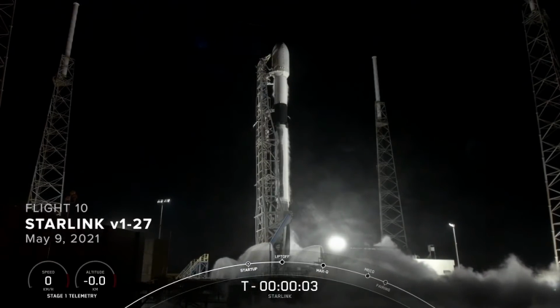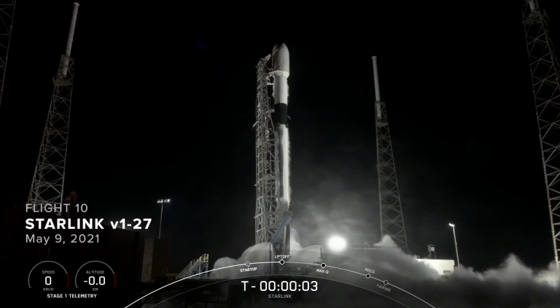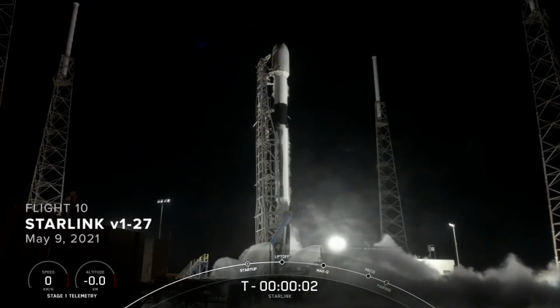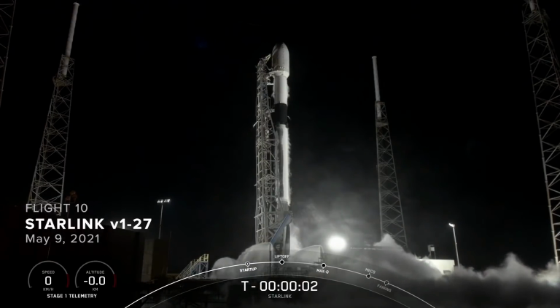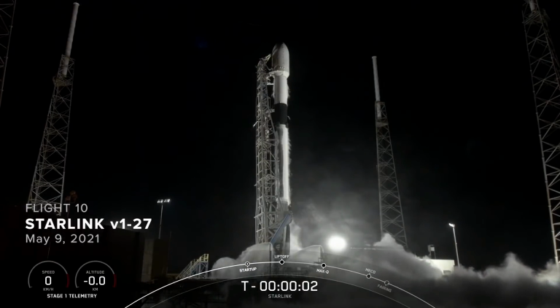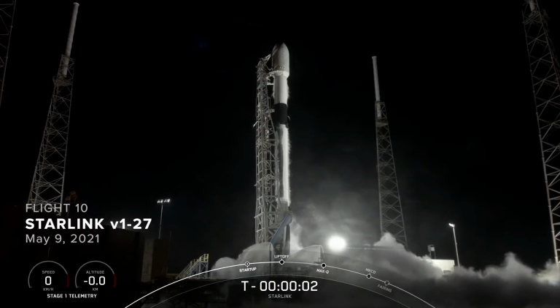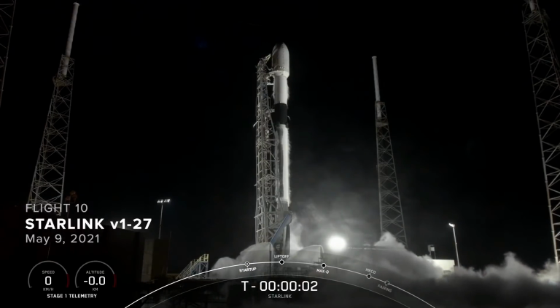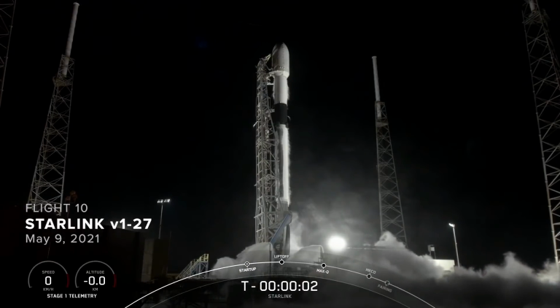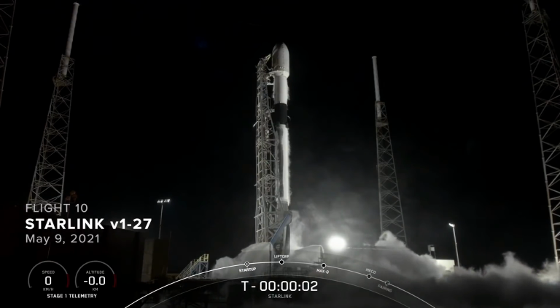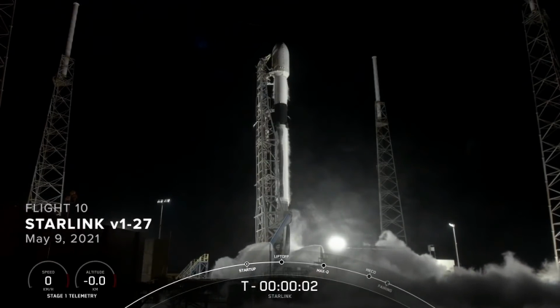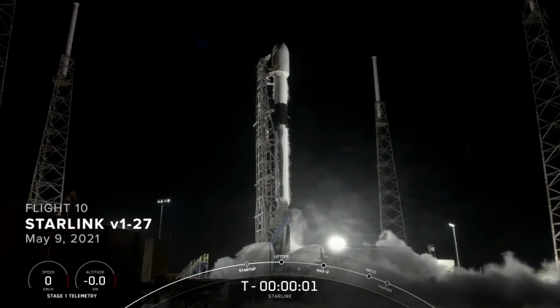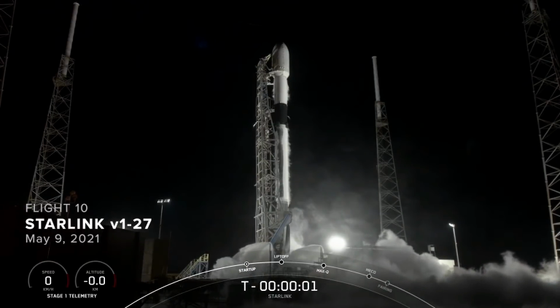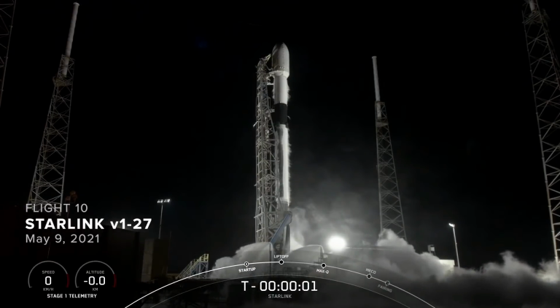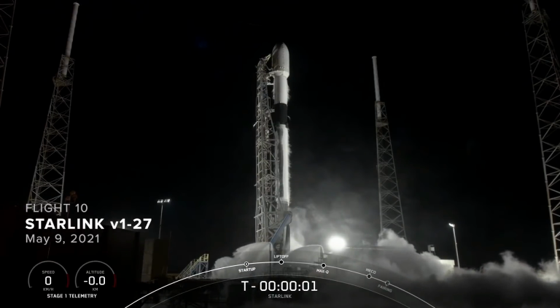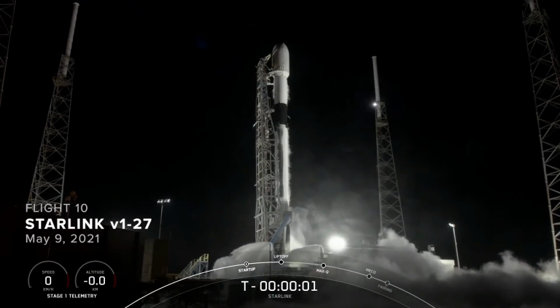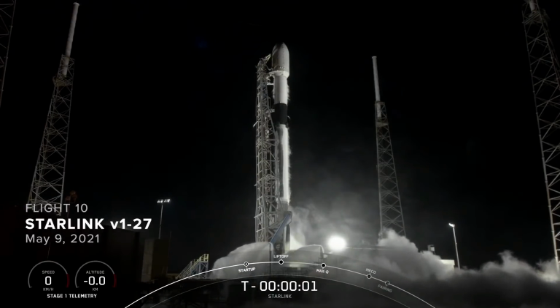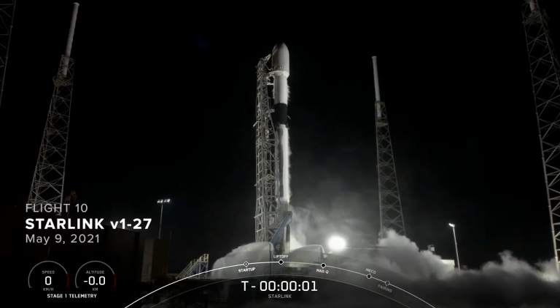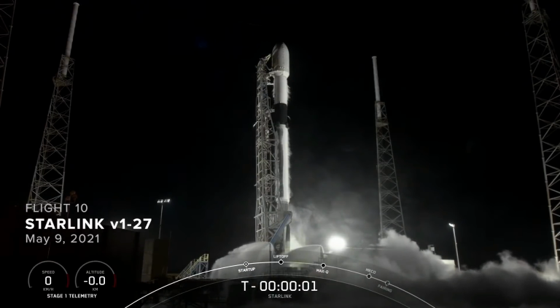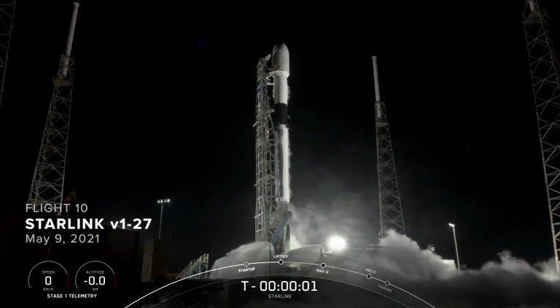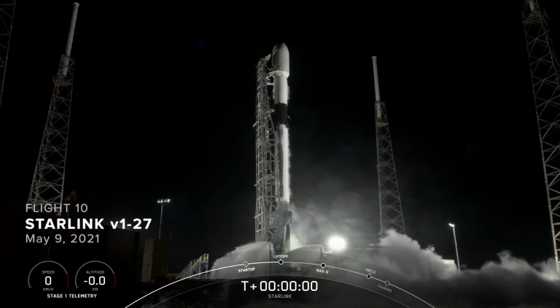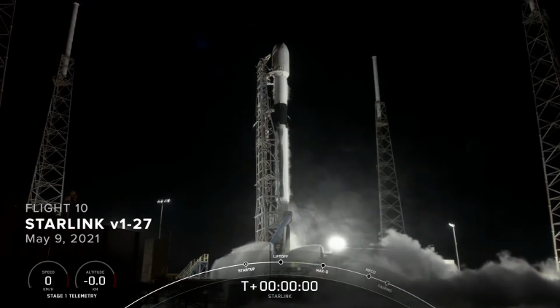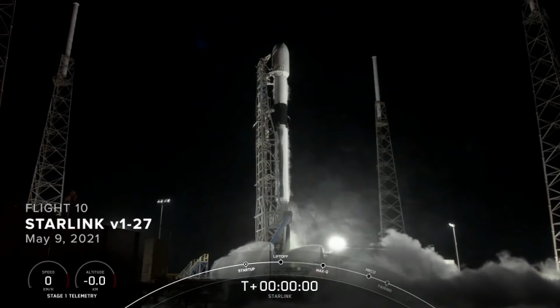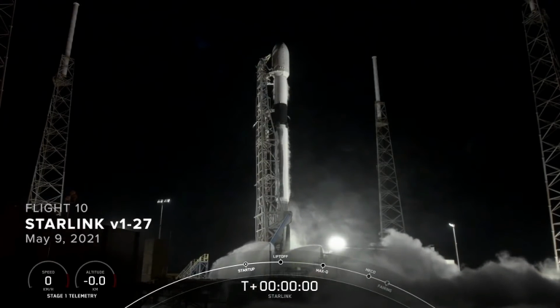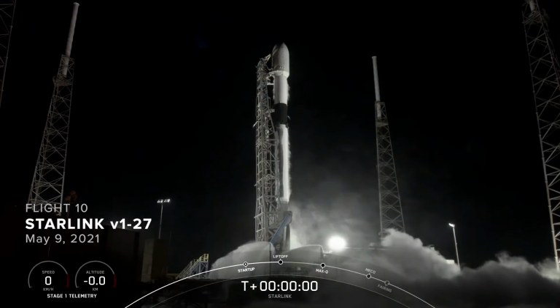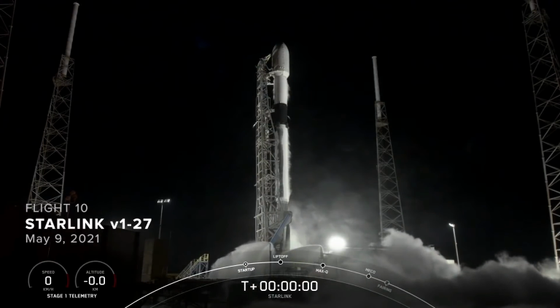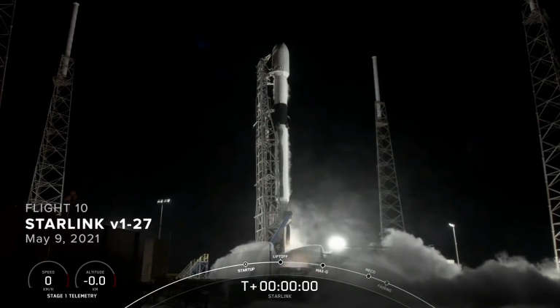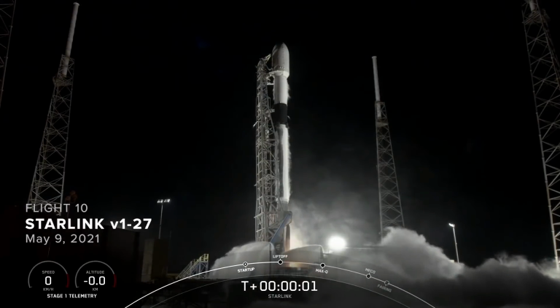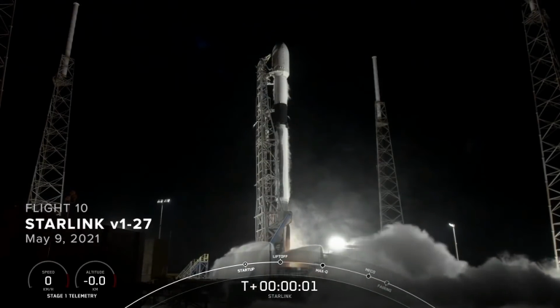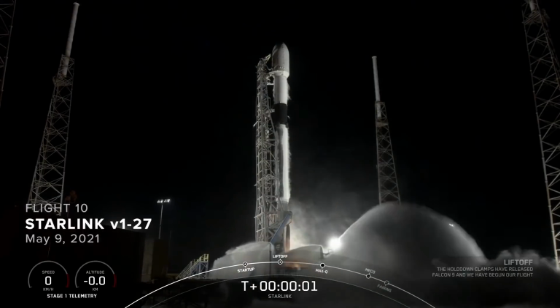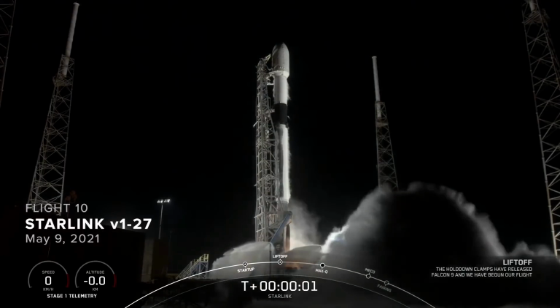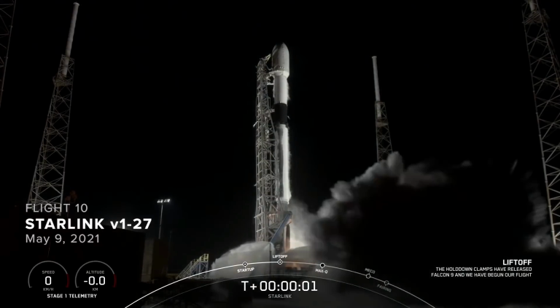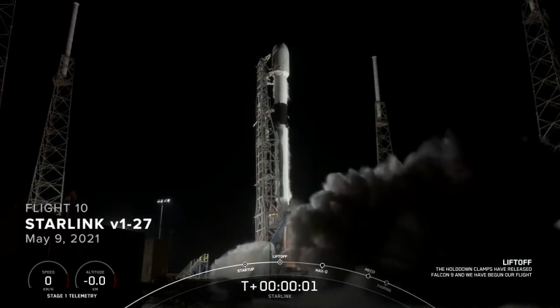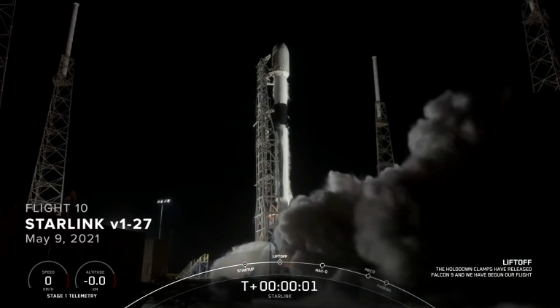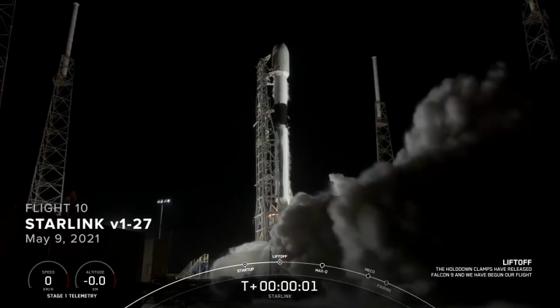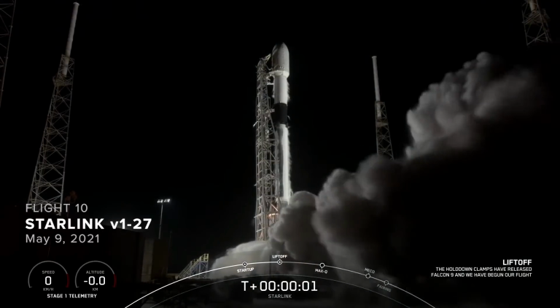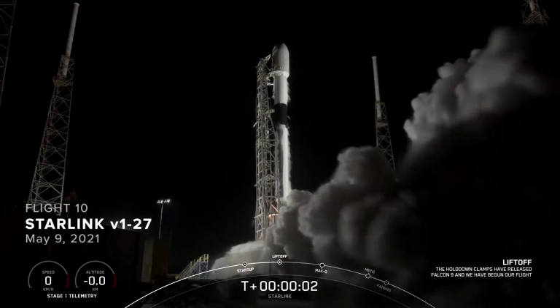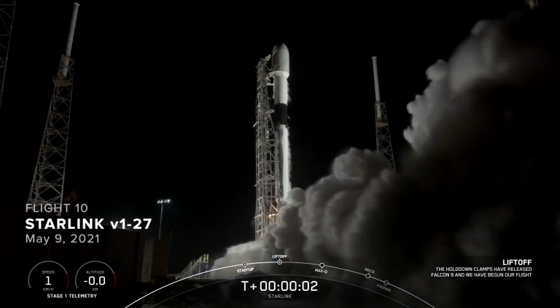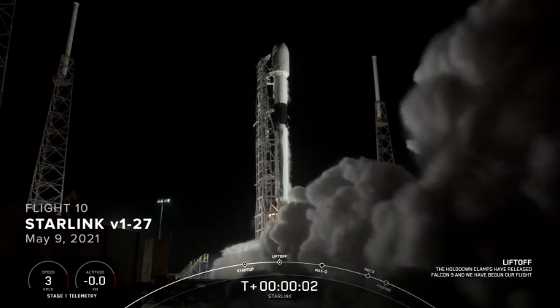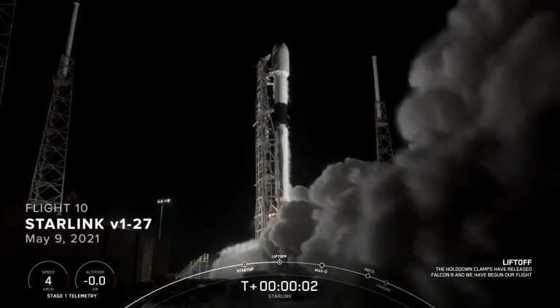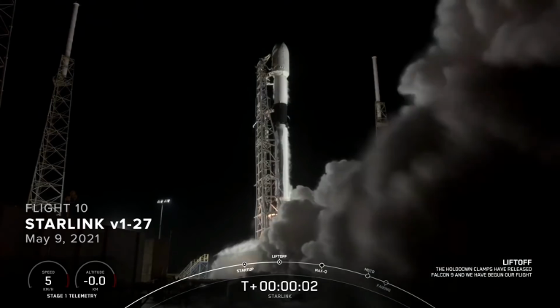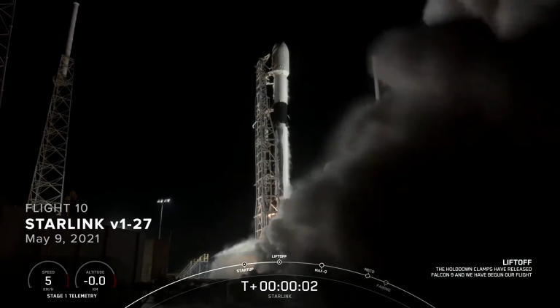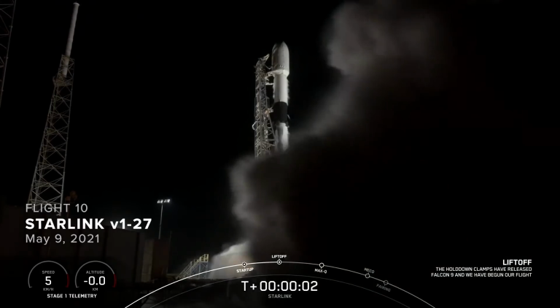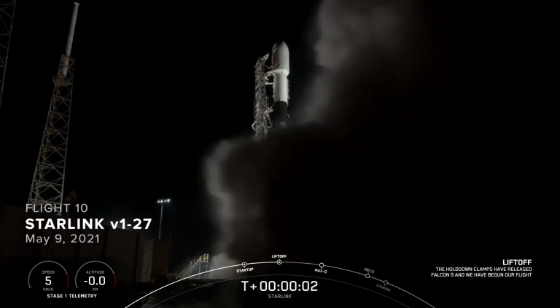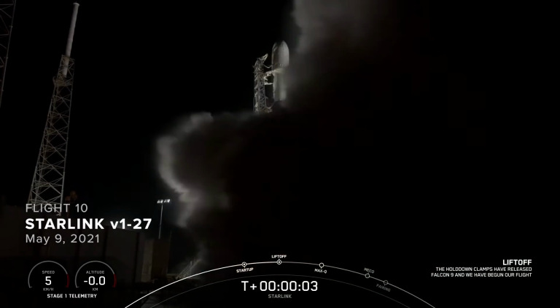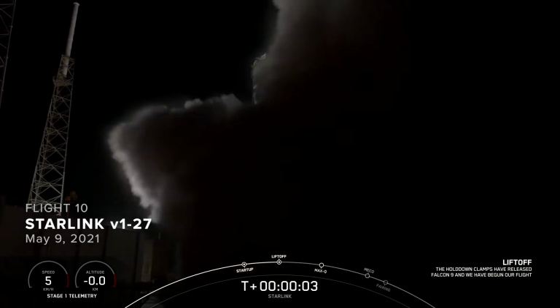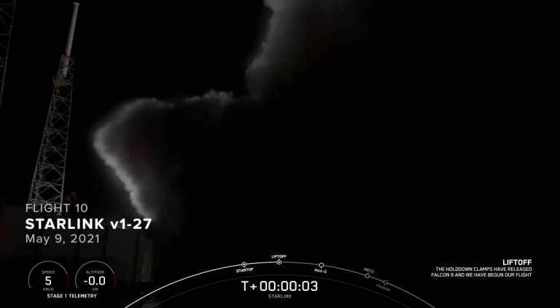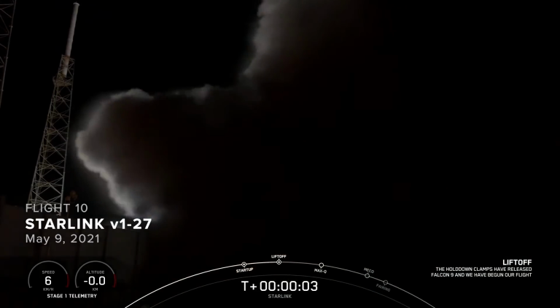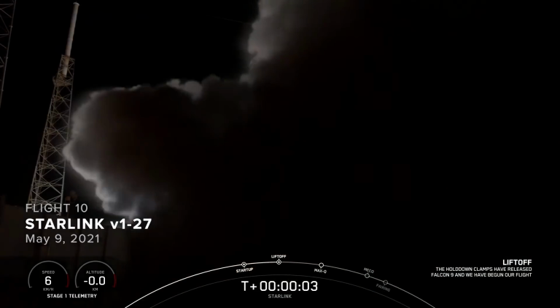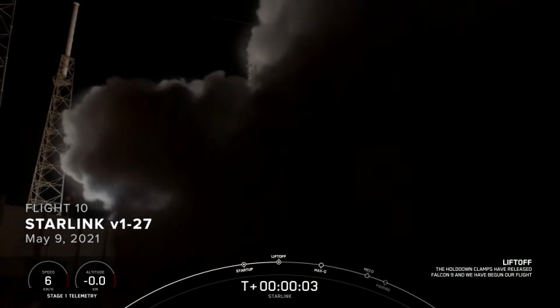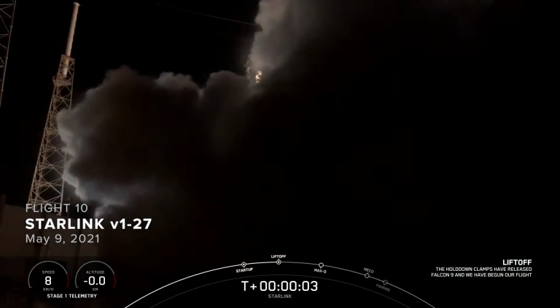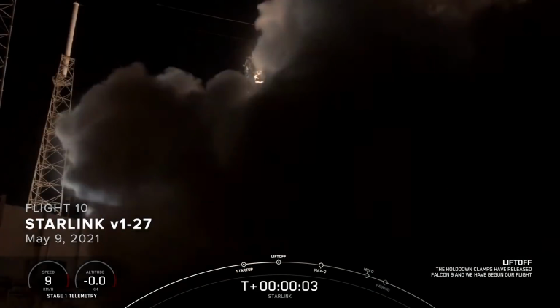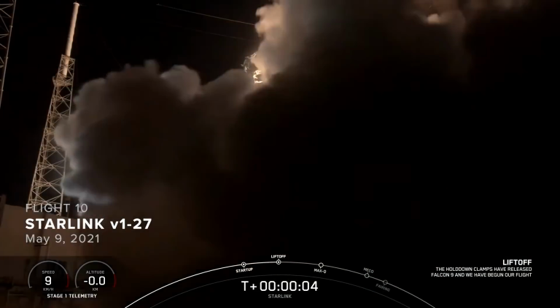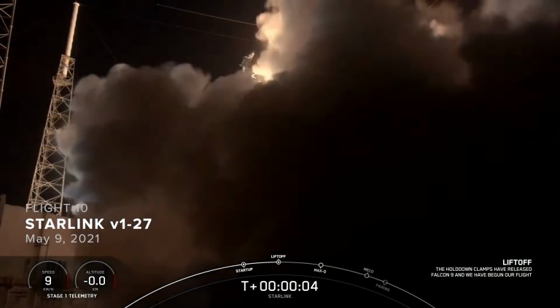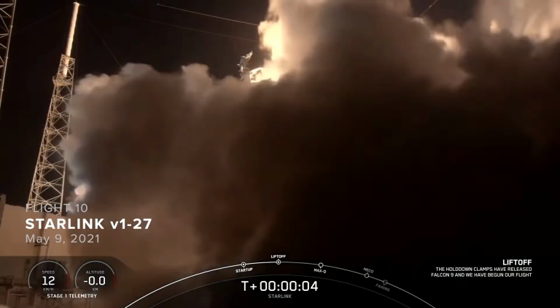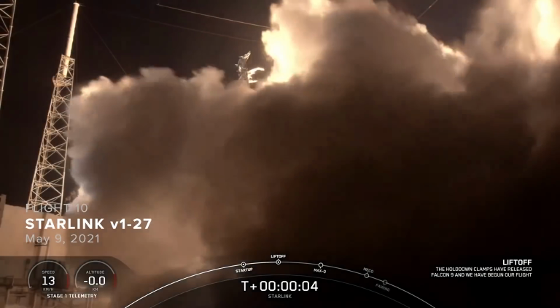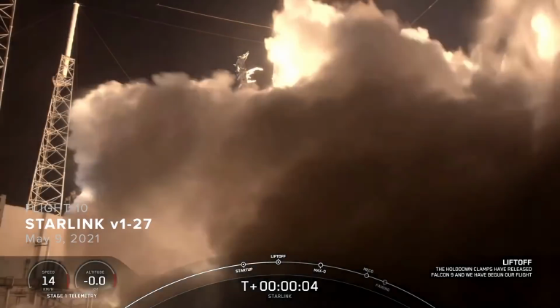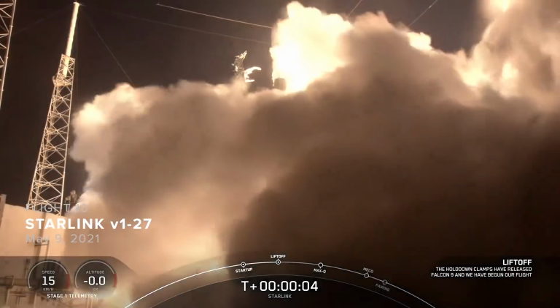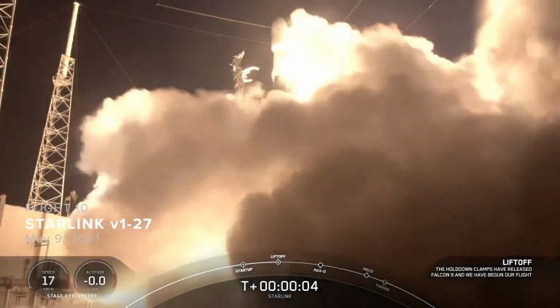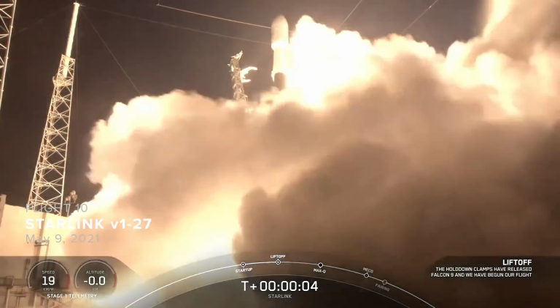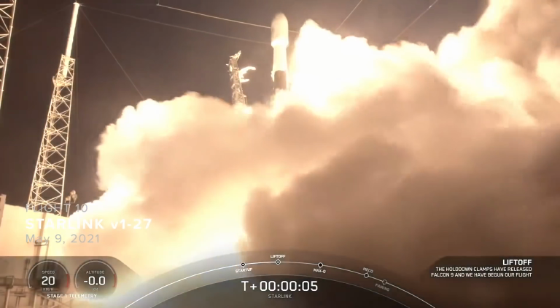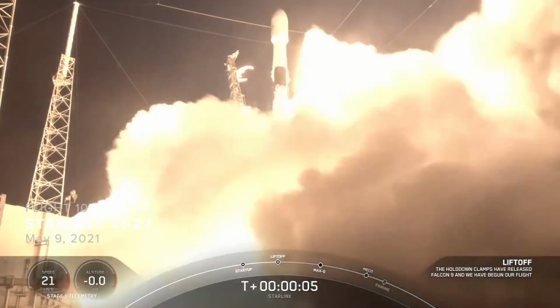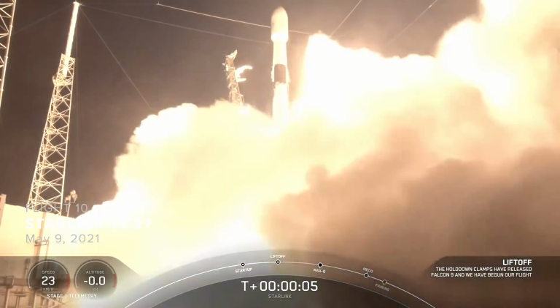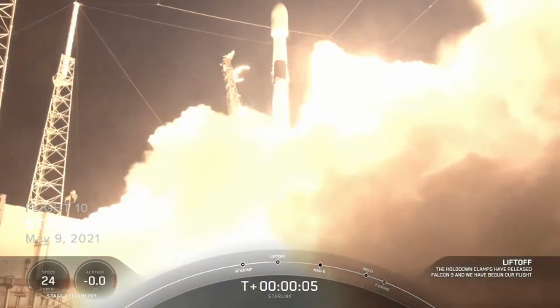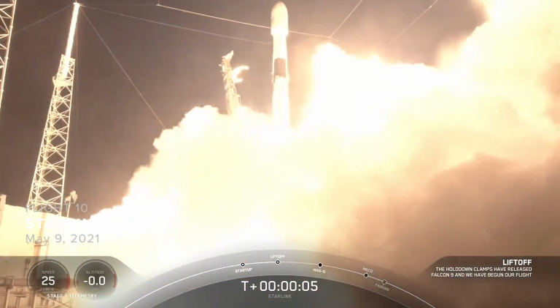Three, two, one, zero. Ignition. And liftoff. Let's go, Saka, for number 10.